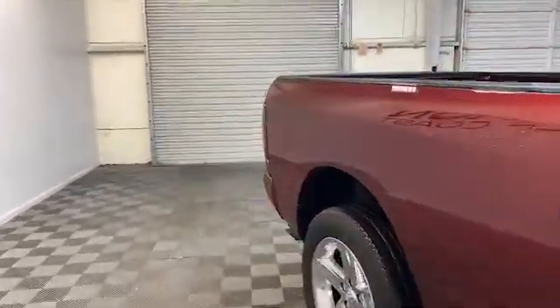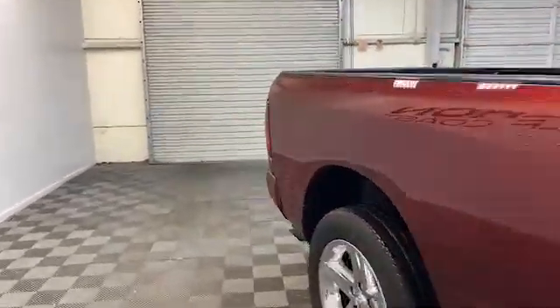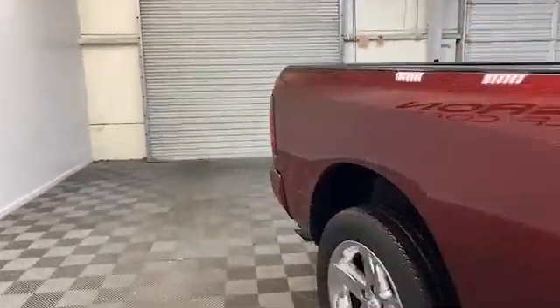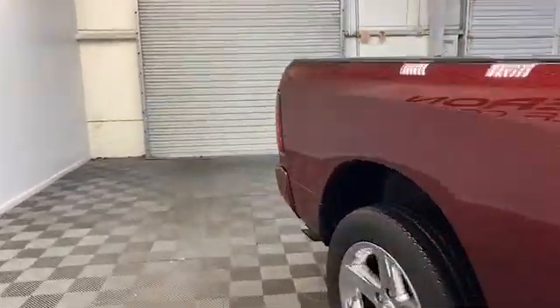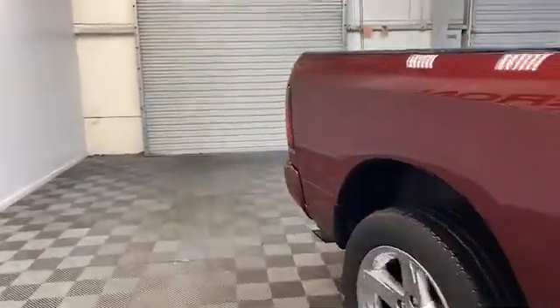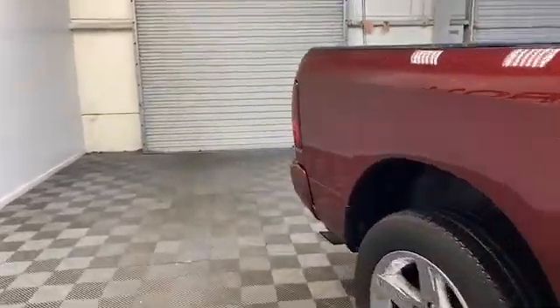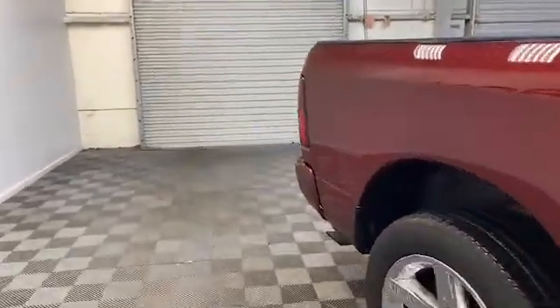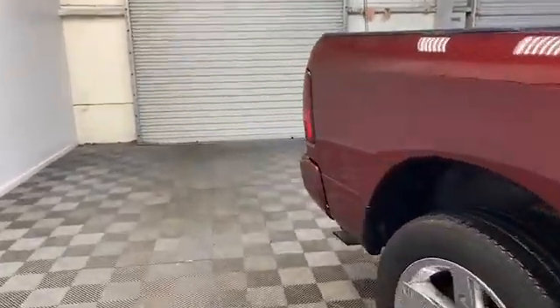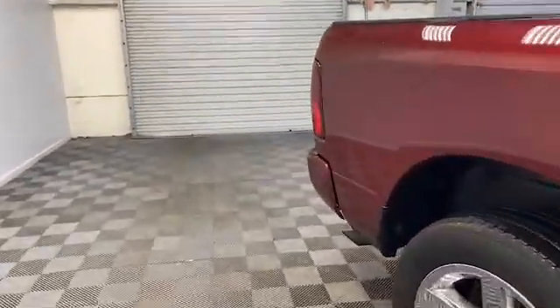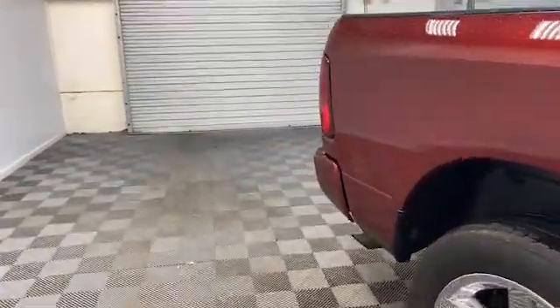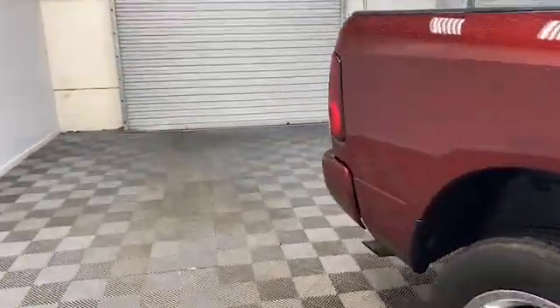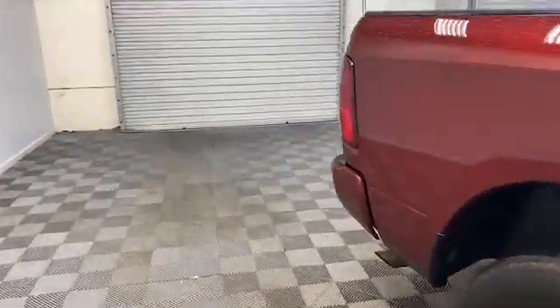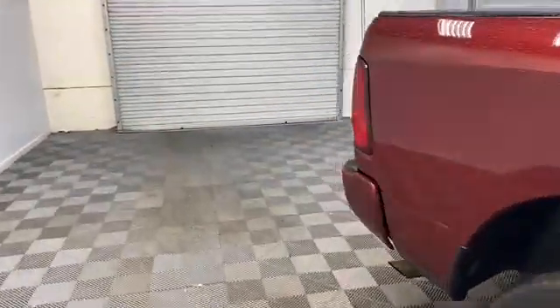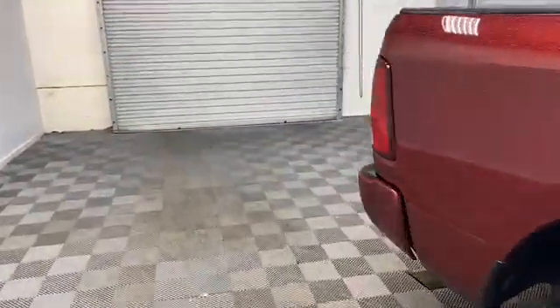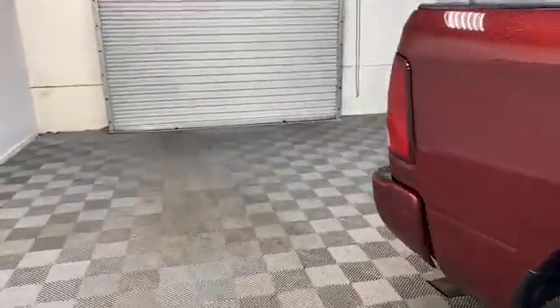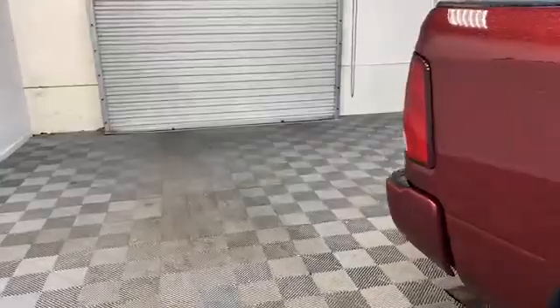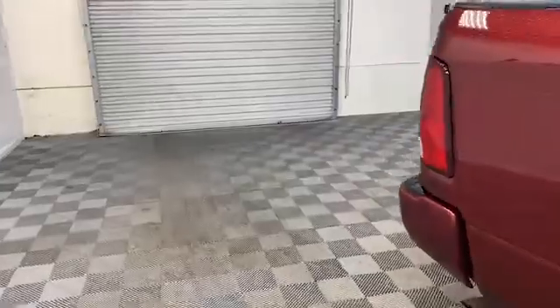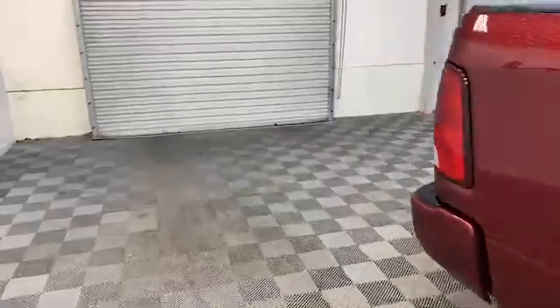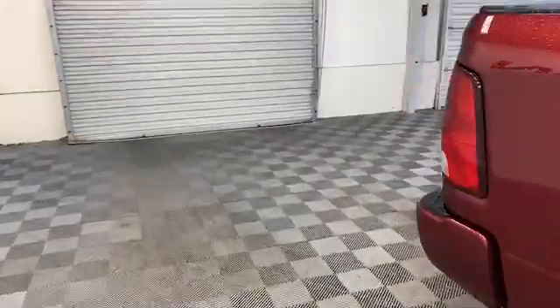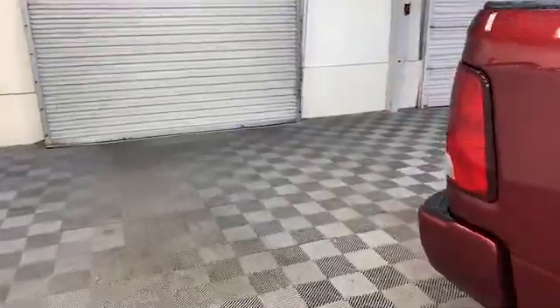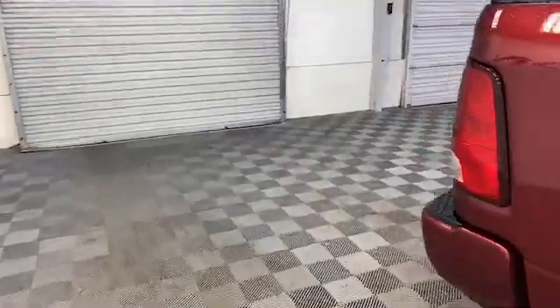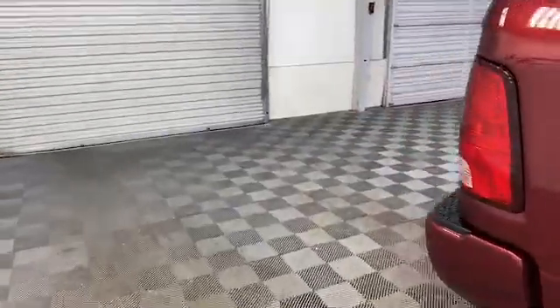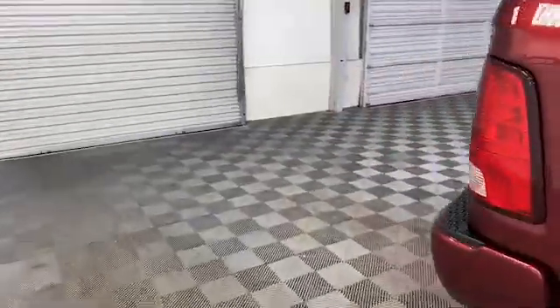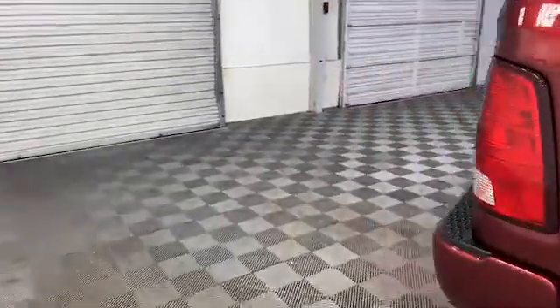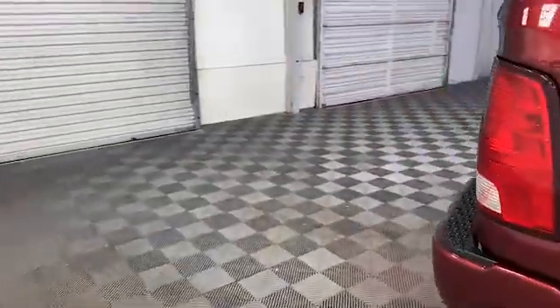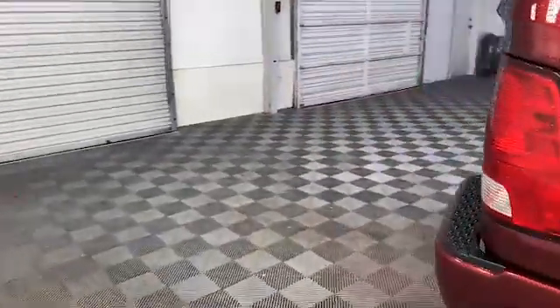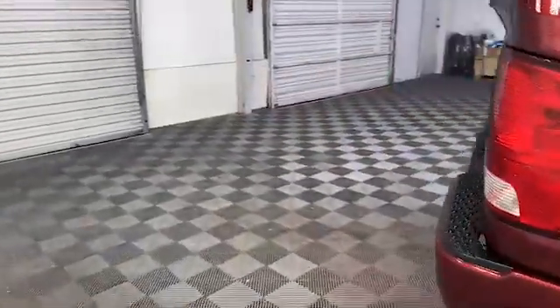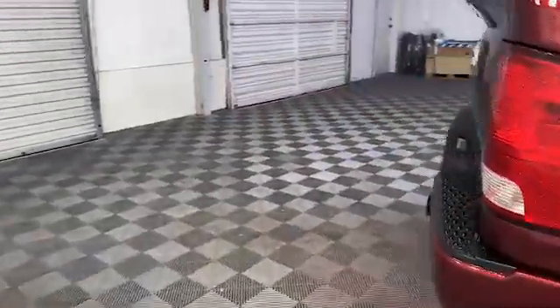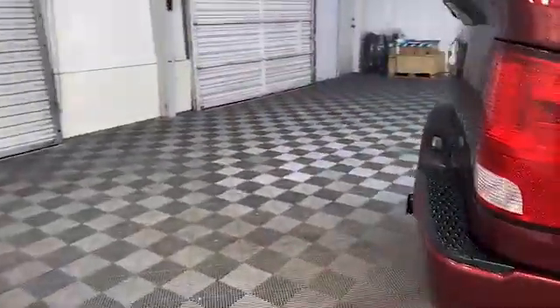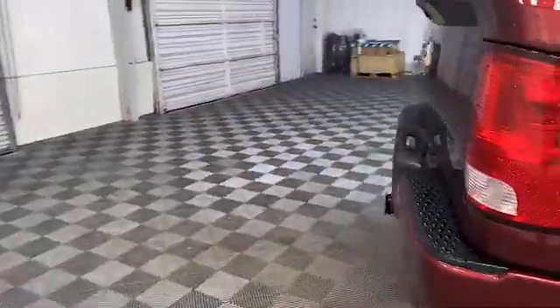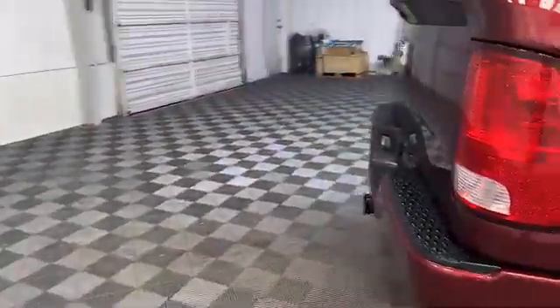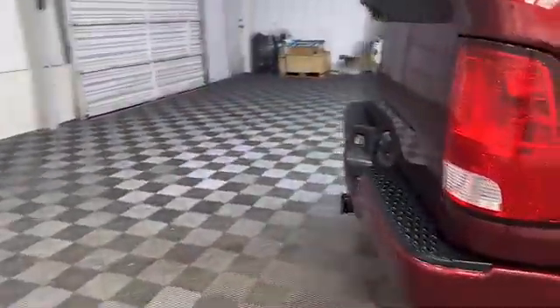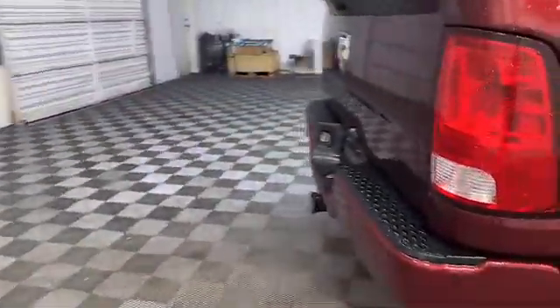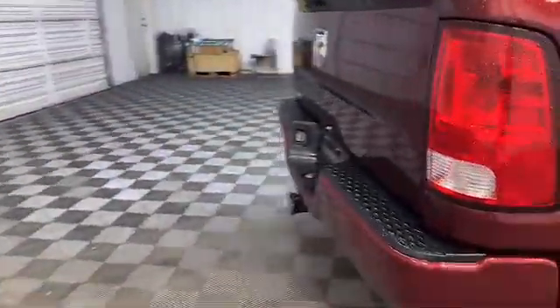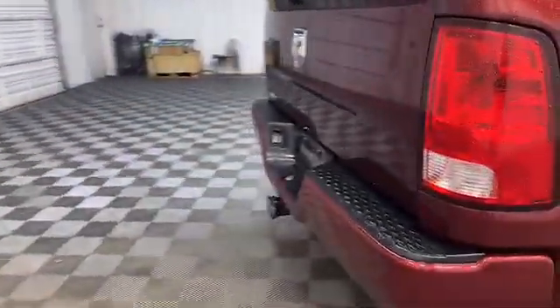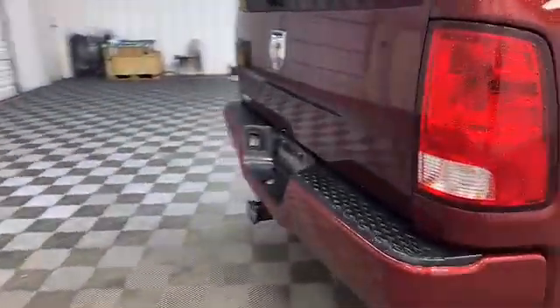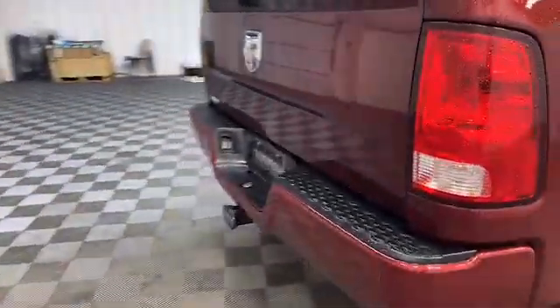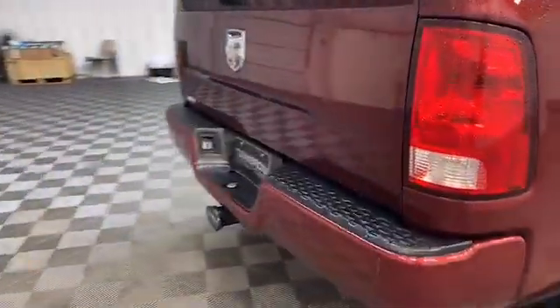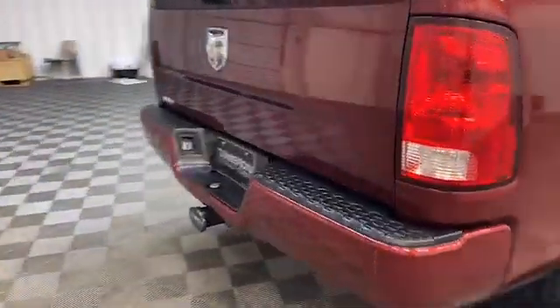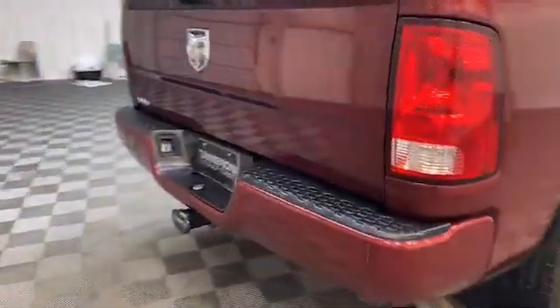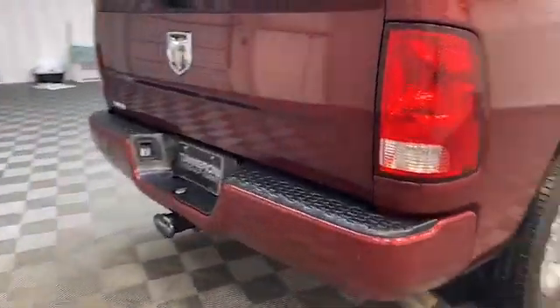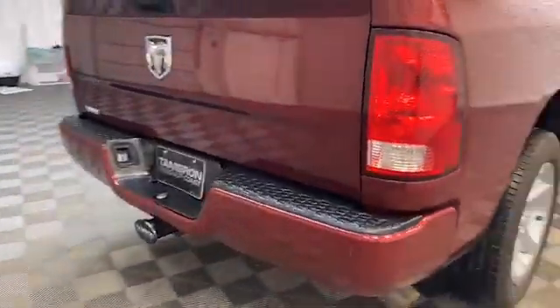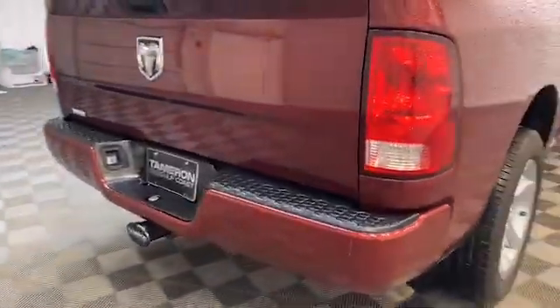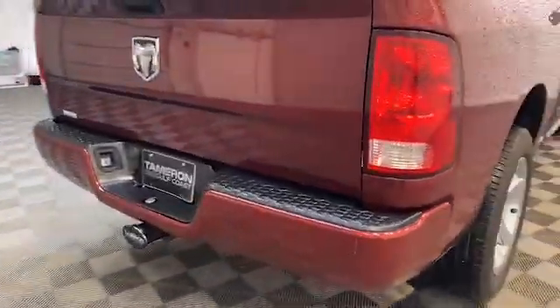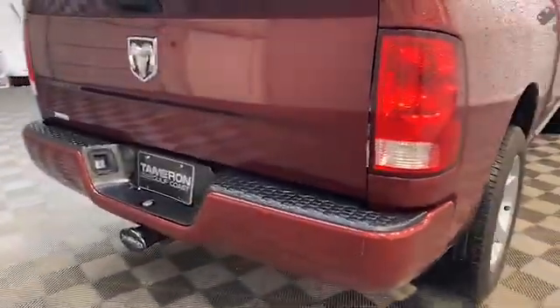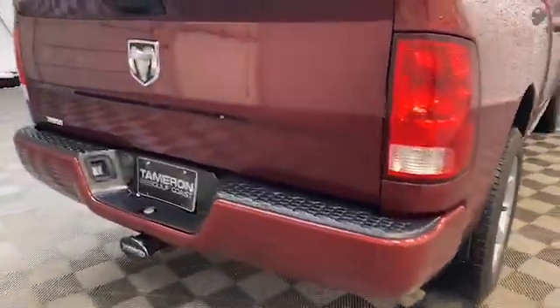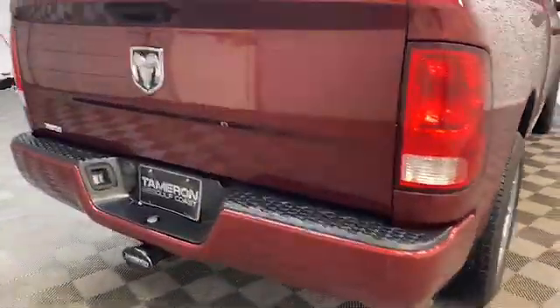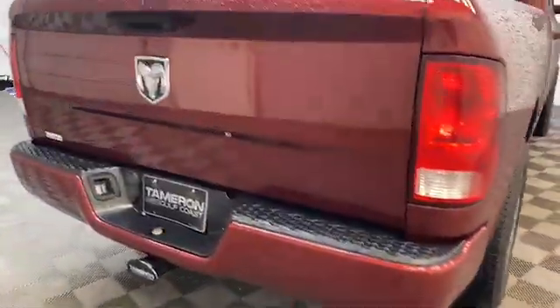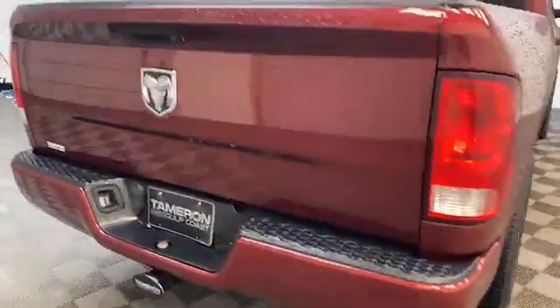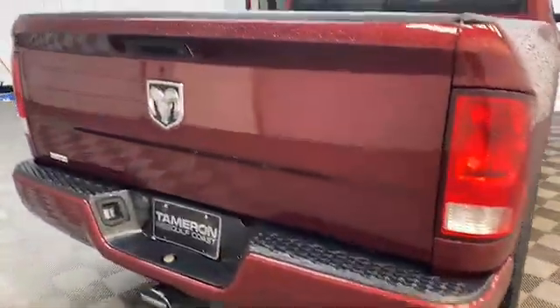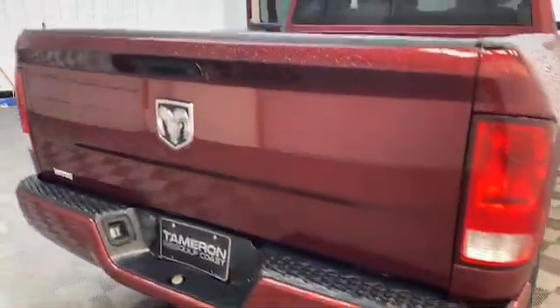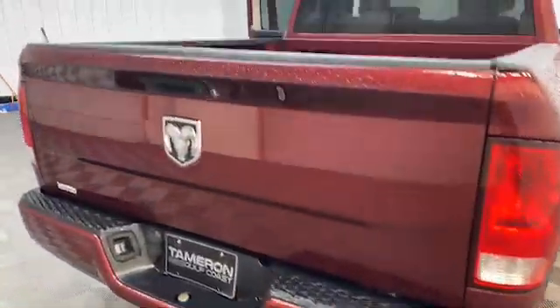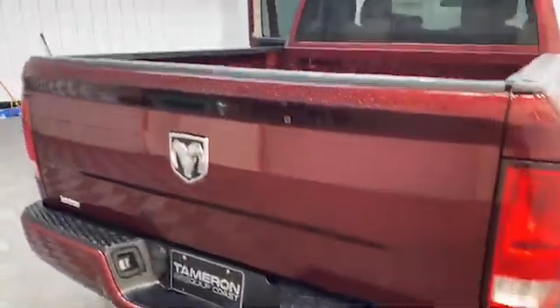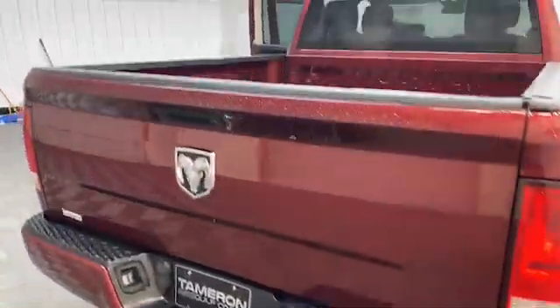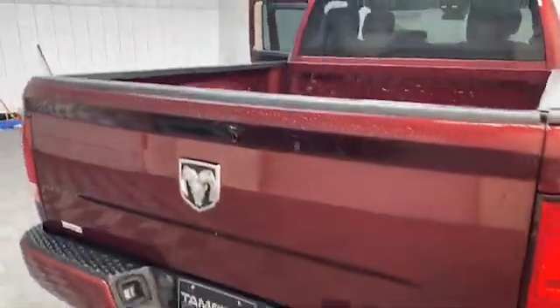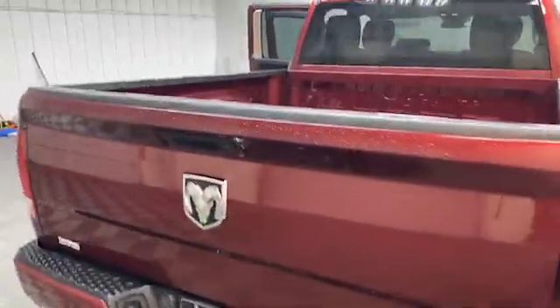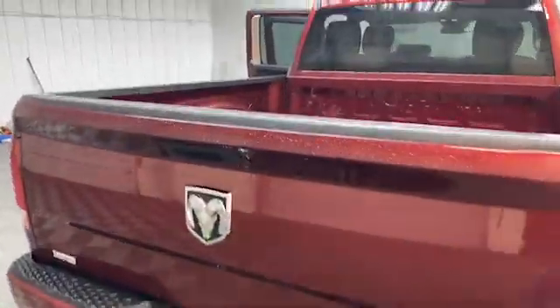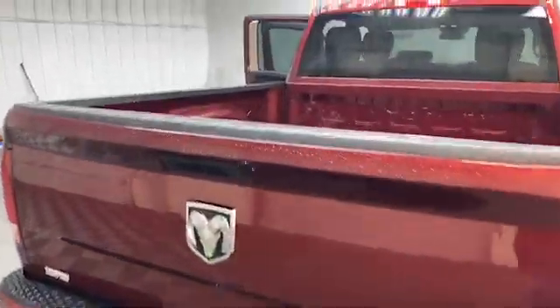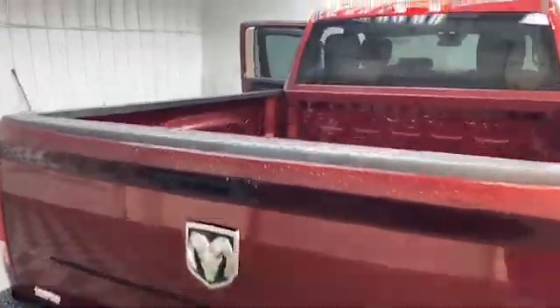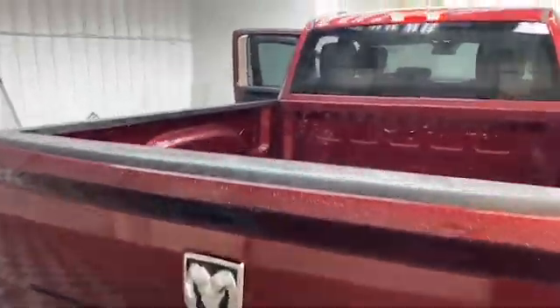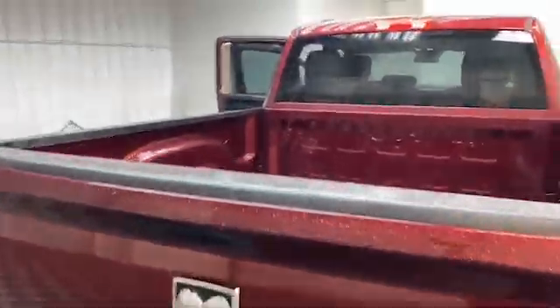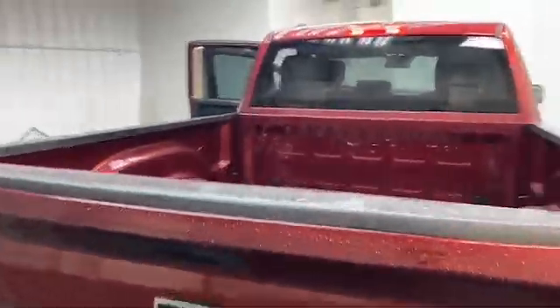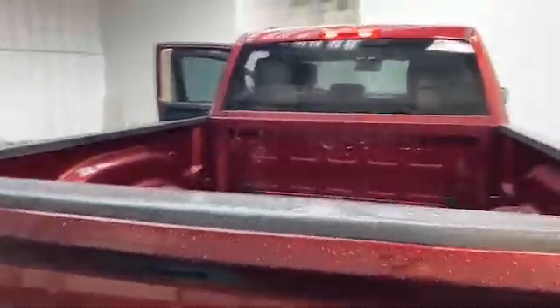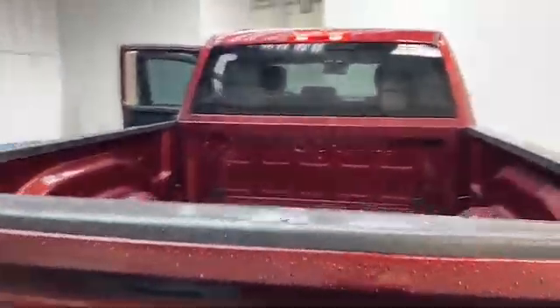On the outside of this Ram we have fully automatic headlights, power and heated door mirrors, and a Parkview rear backup camera.